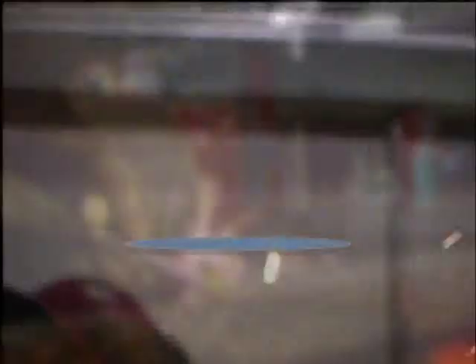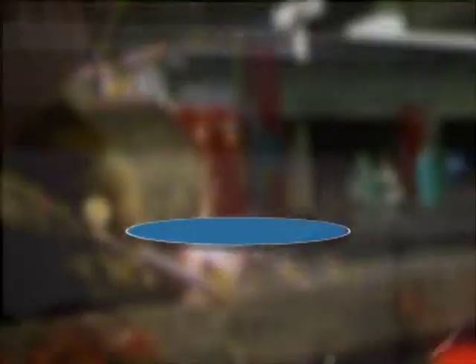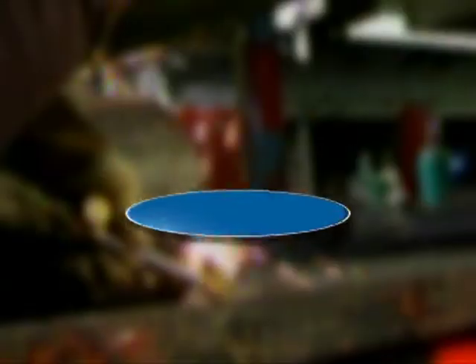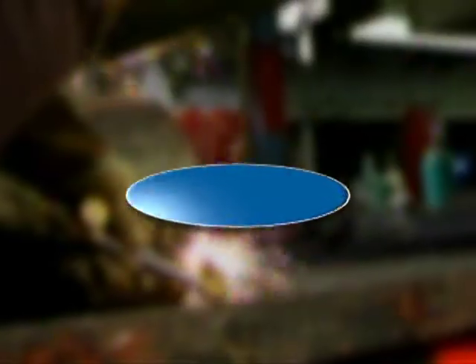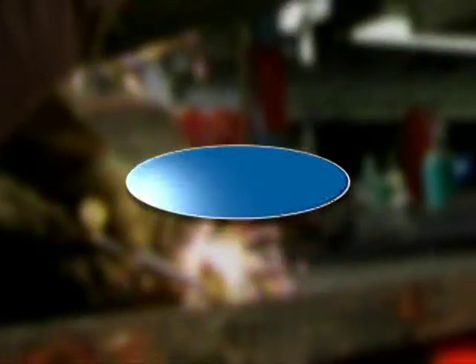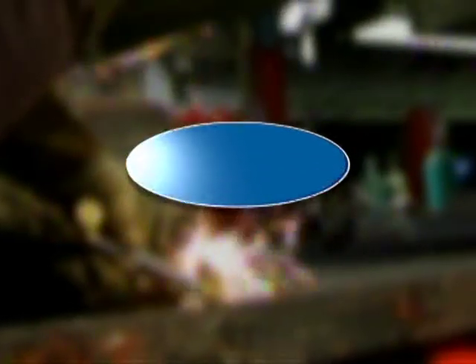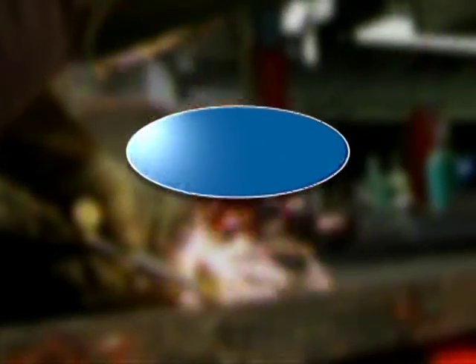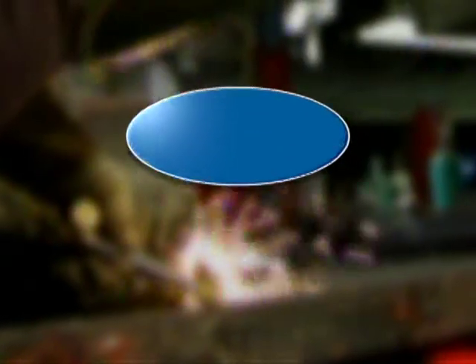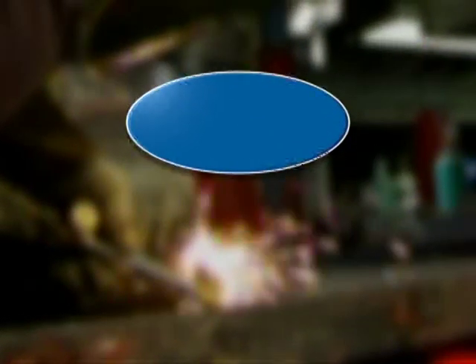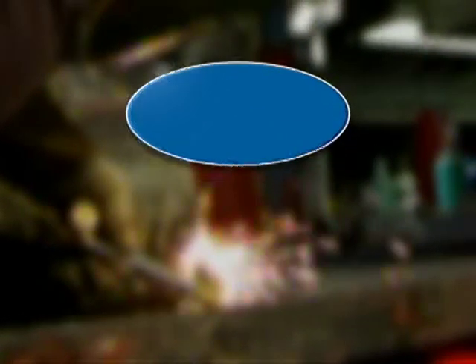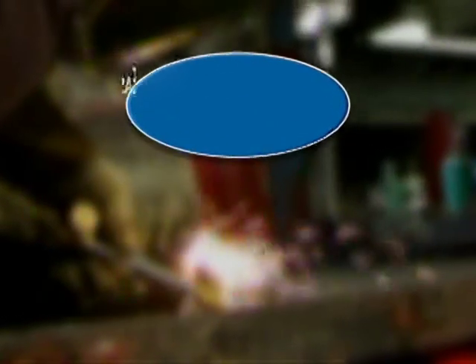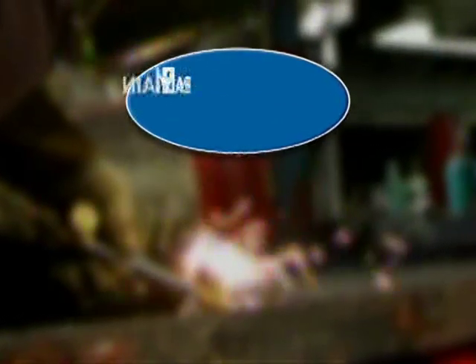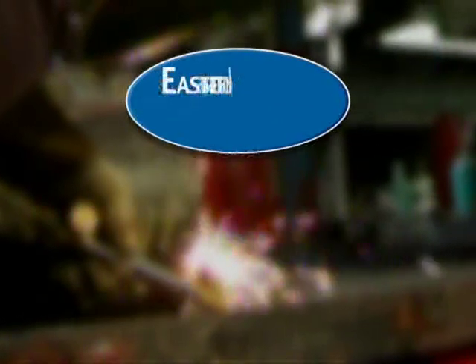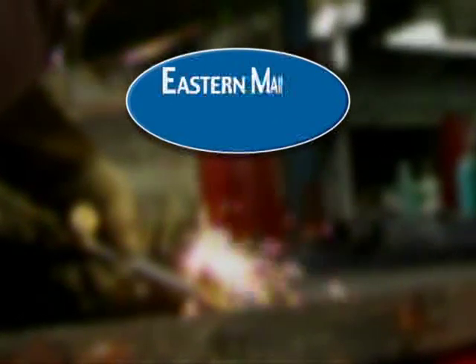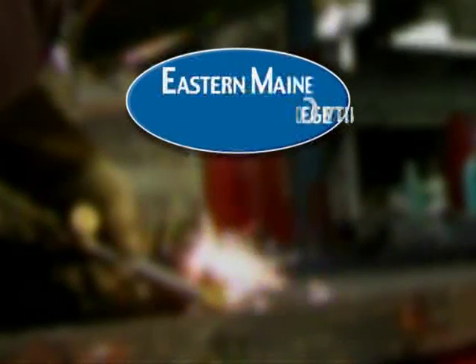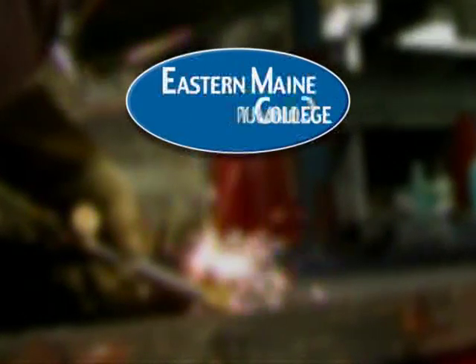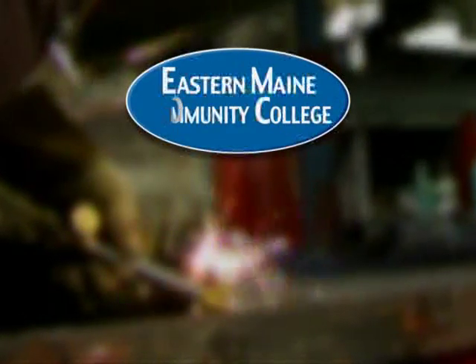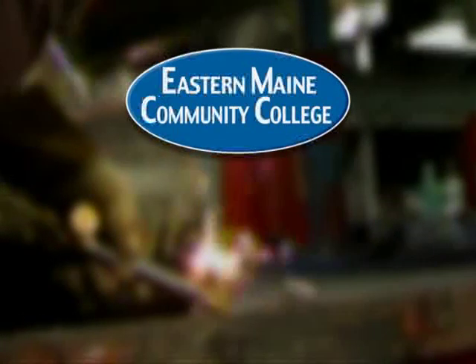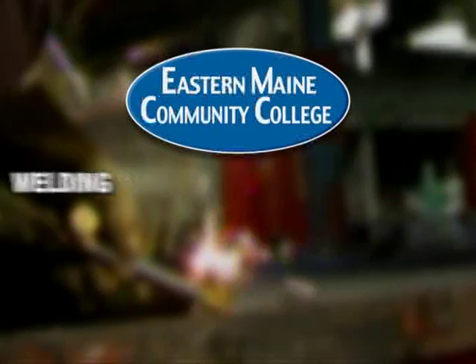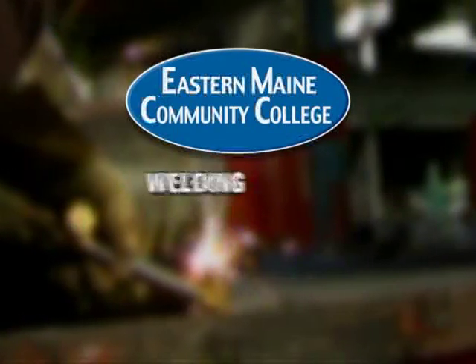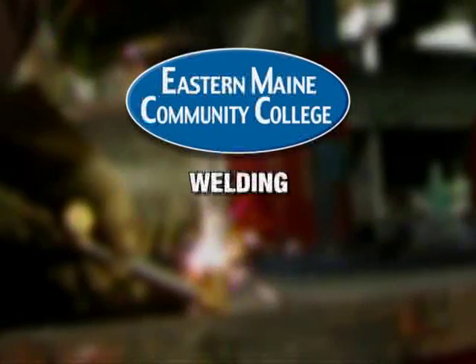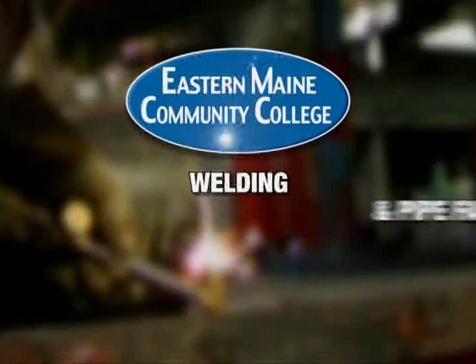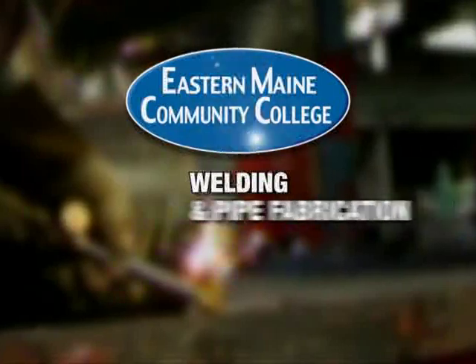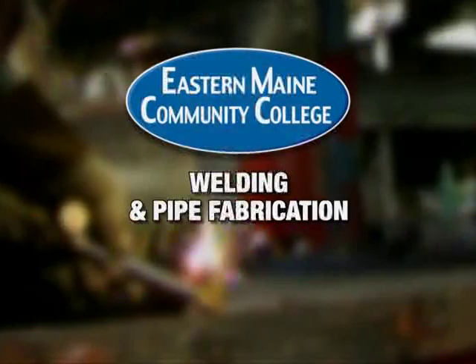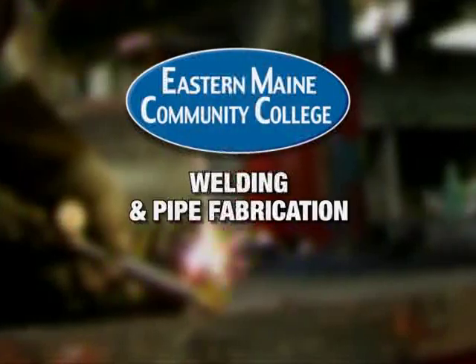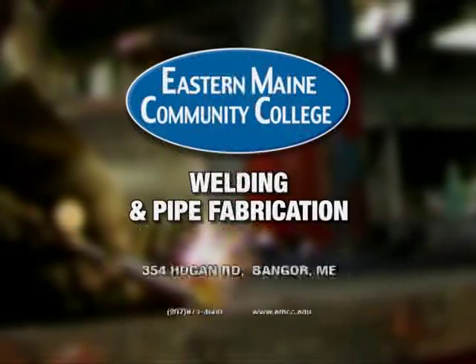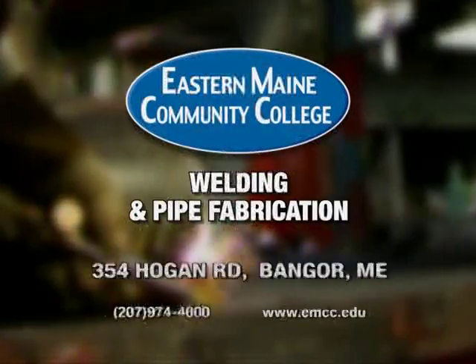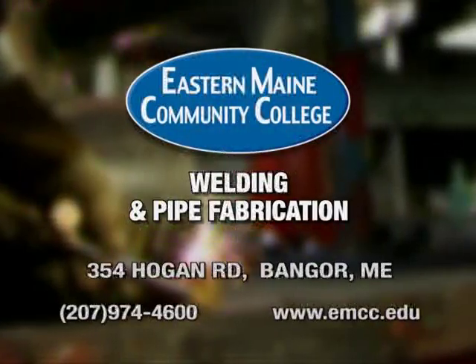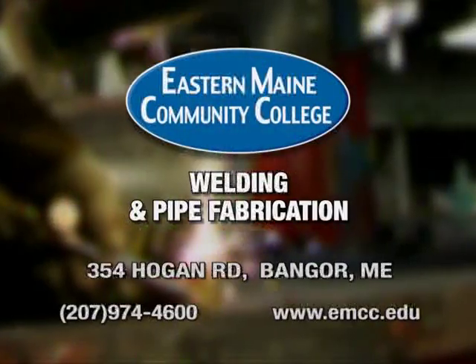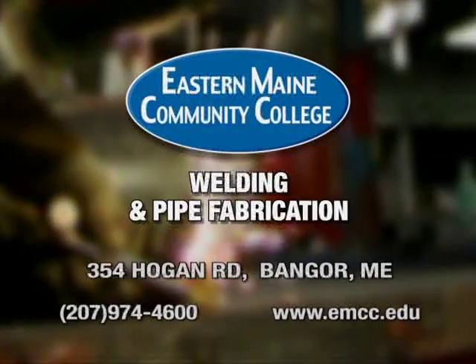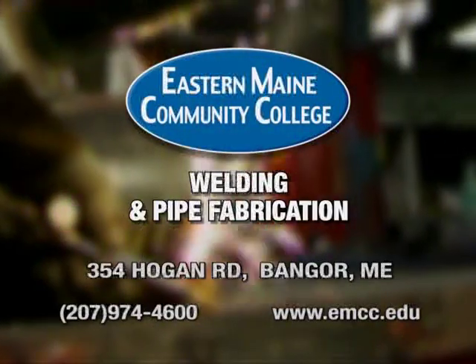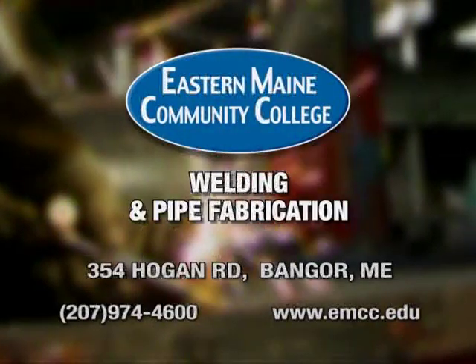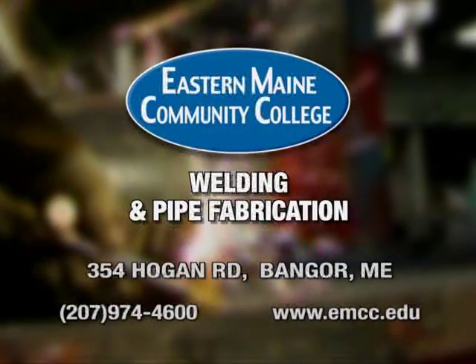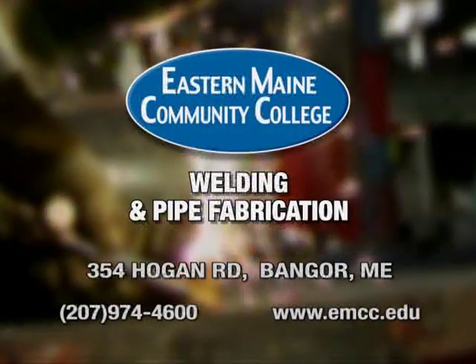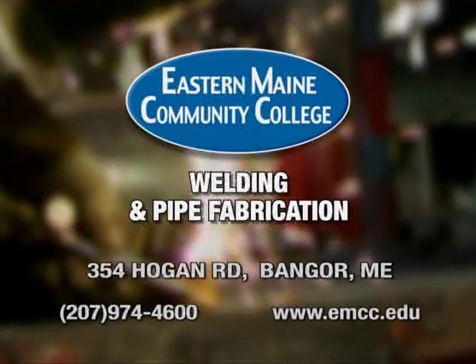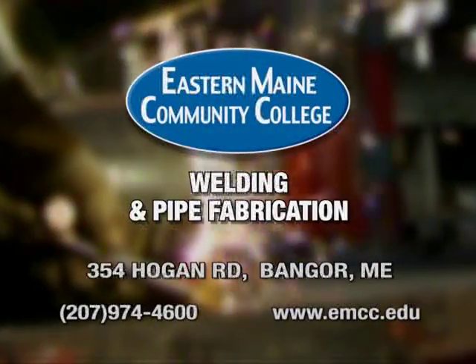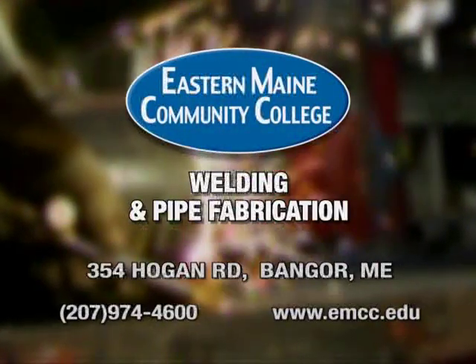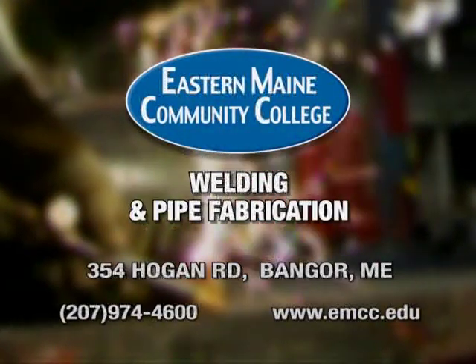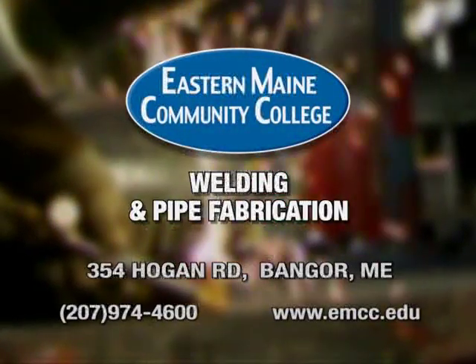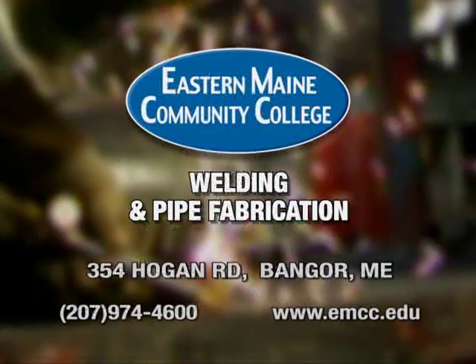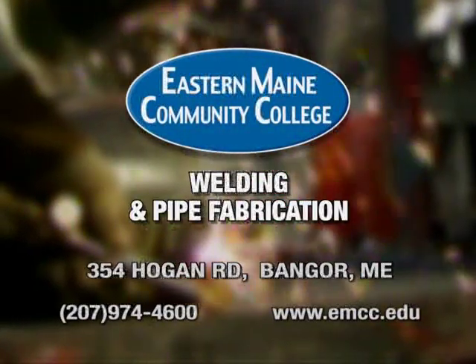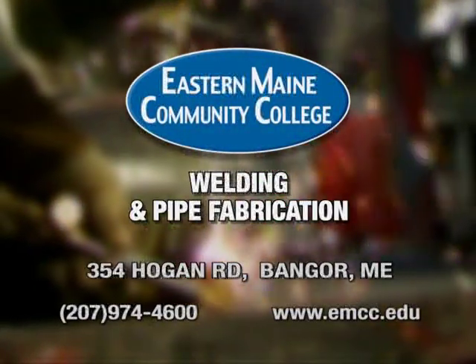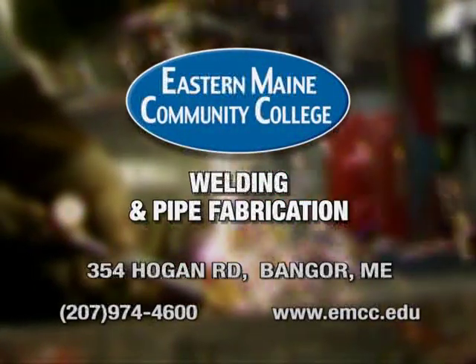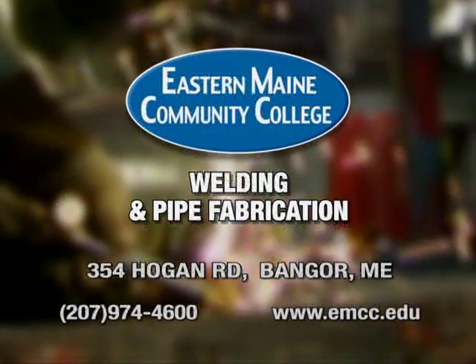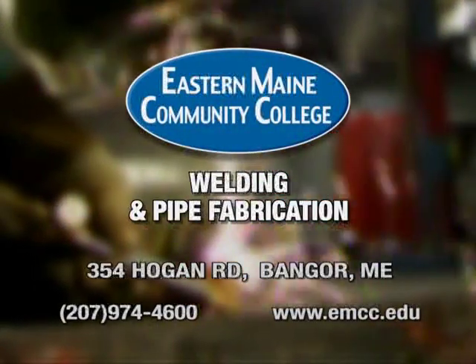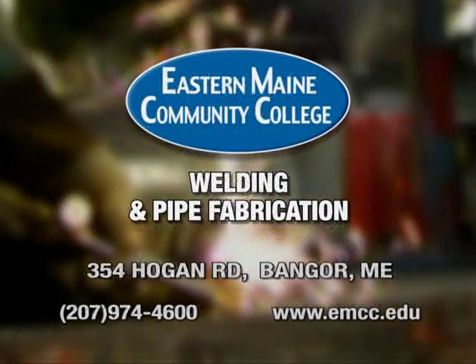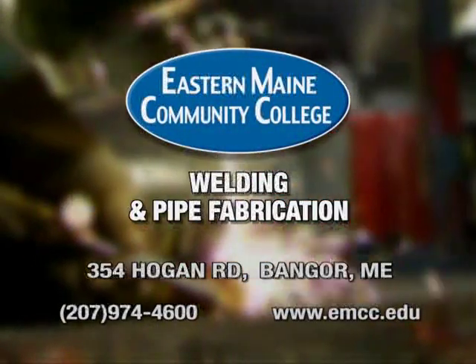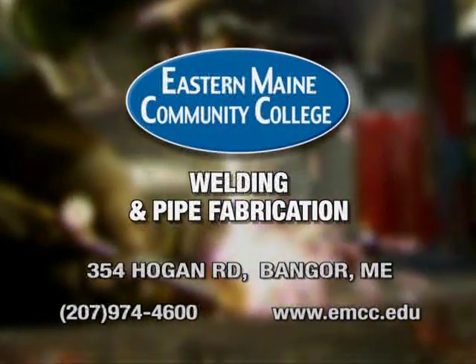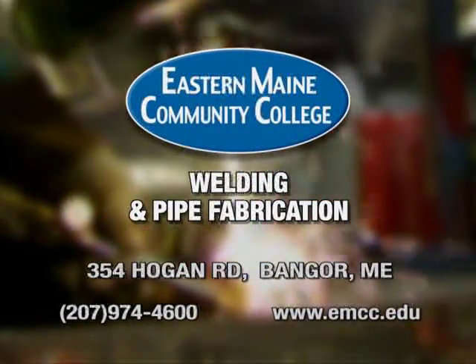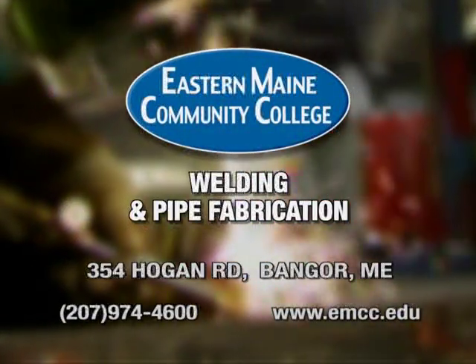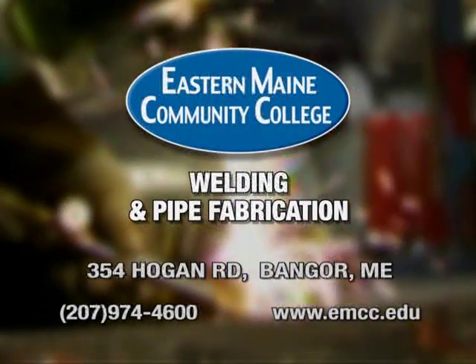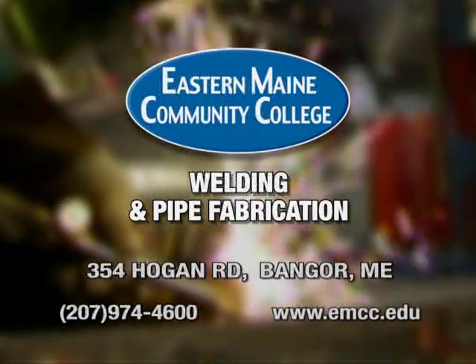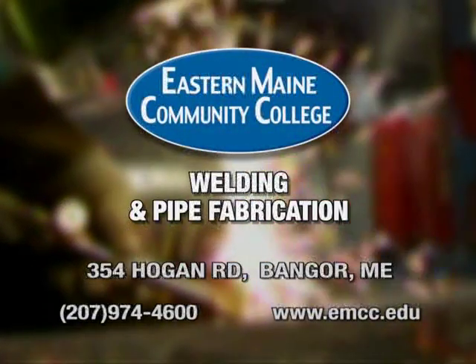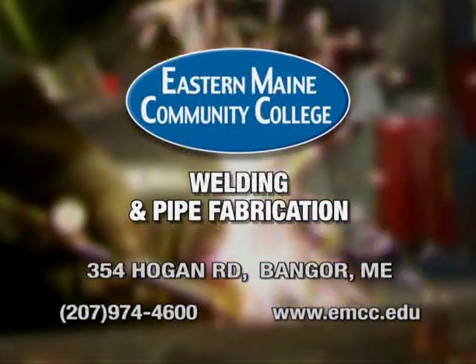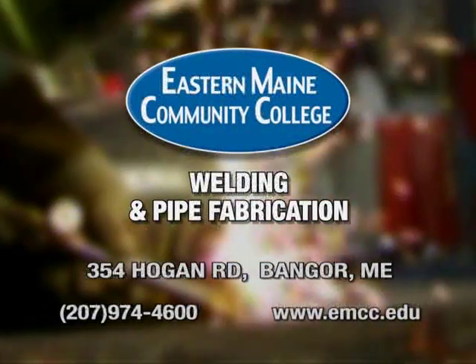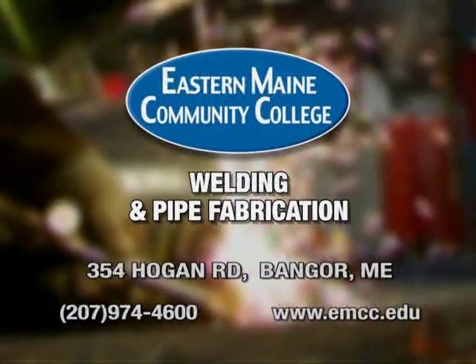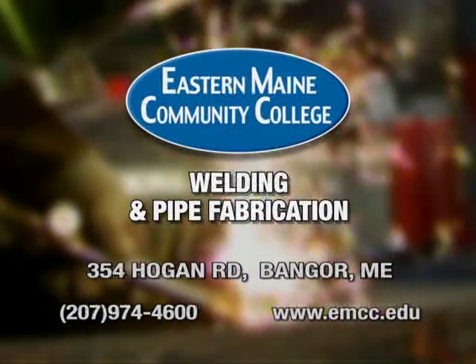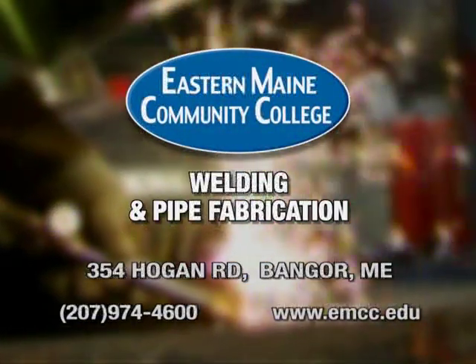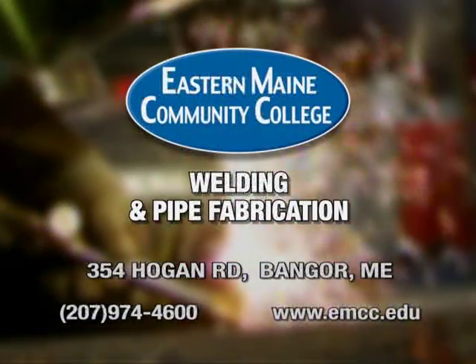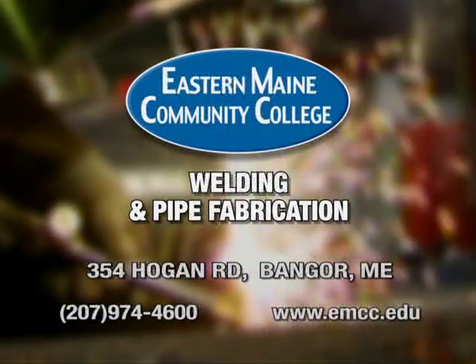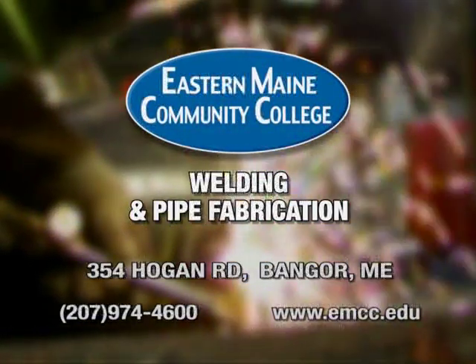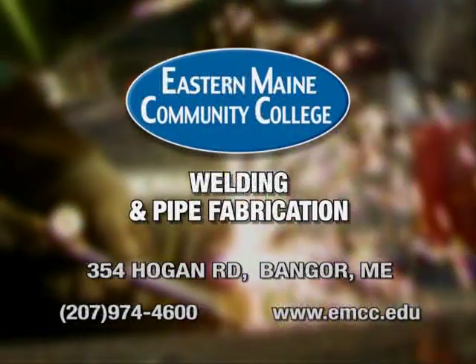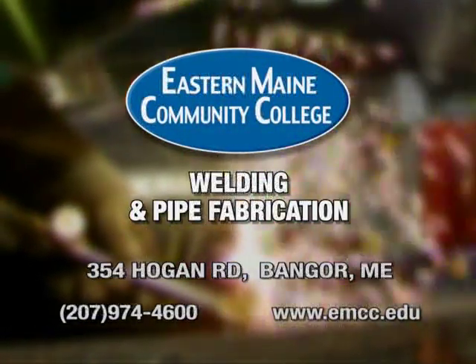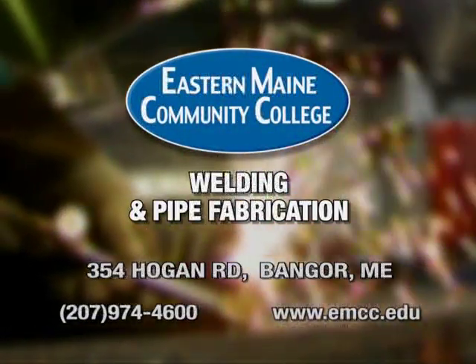Welding and pipe fabrication at EMCC in Bangor, Maine. For more information, visit us online at EMCC.edu.